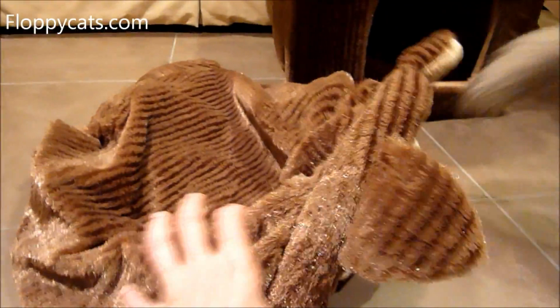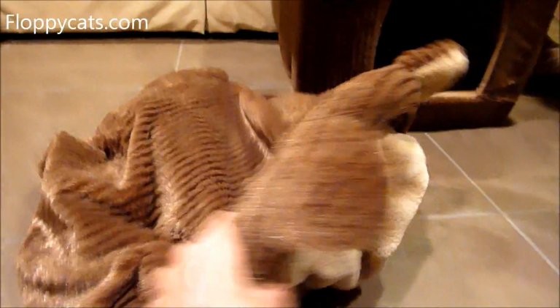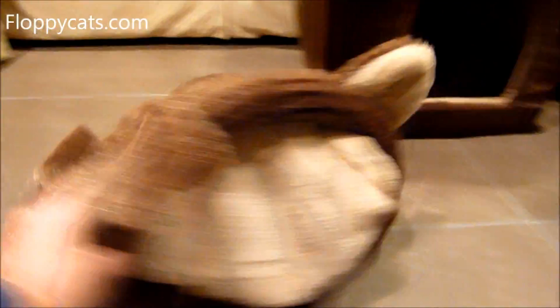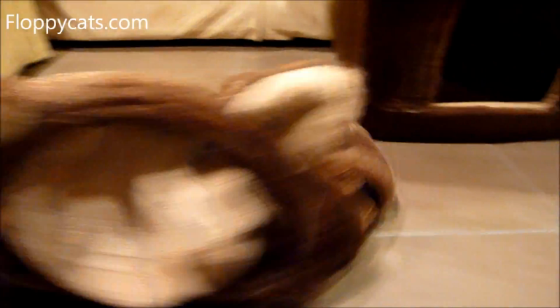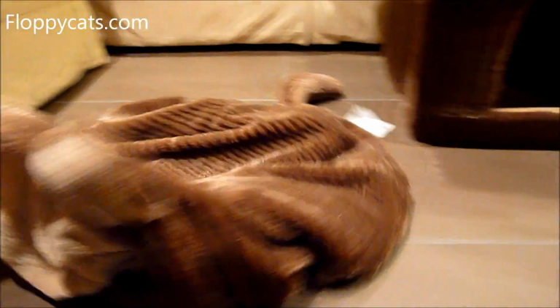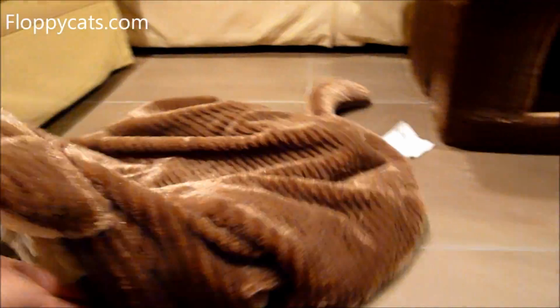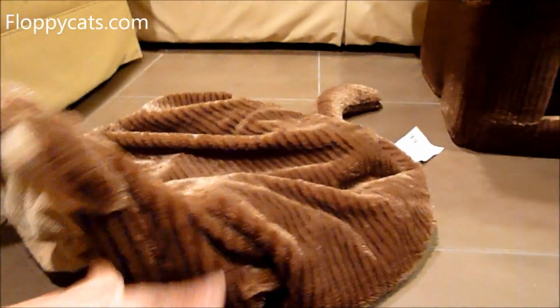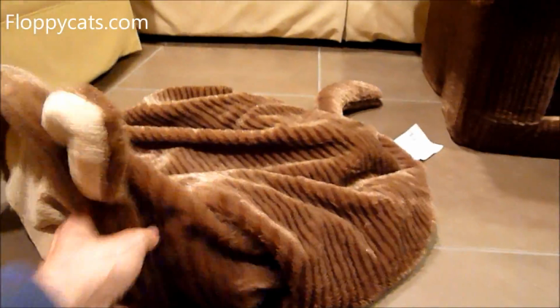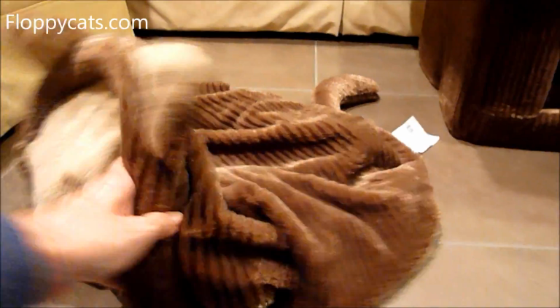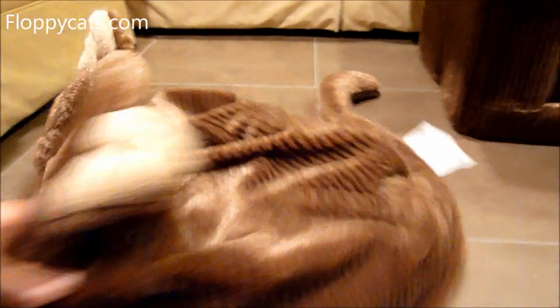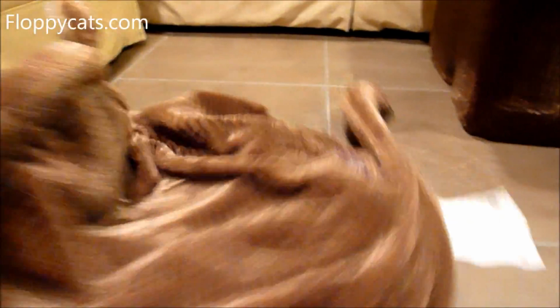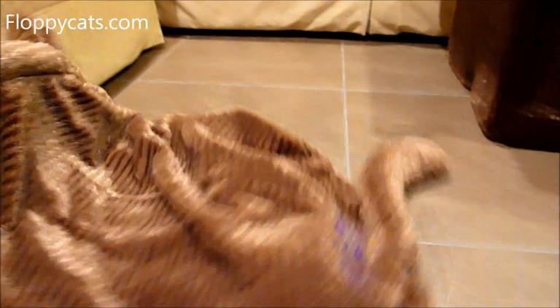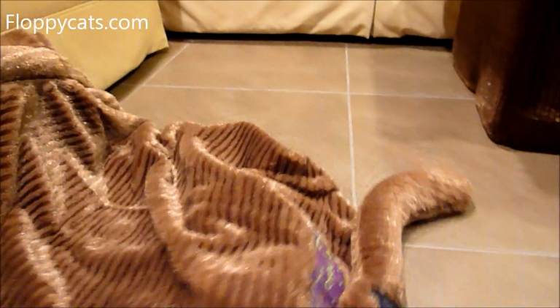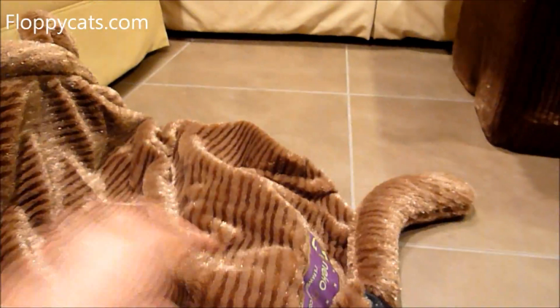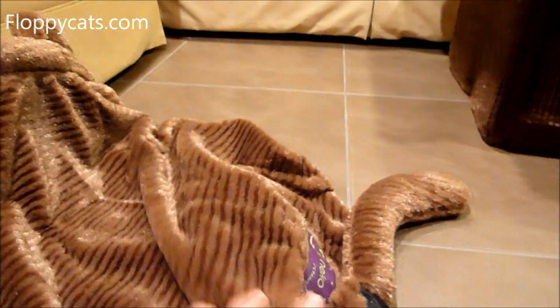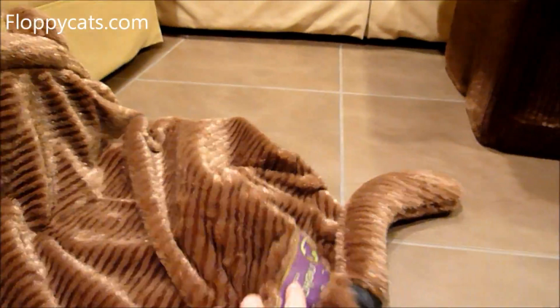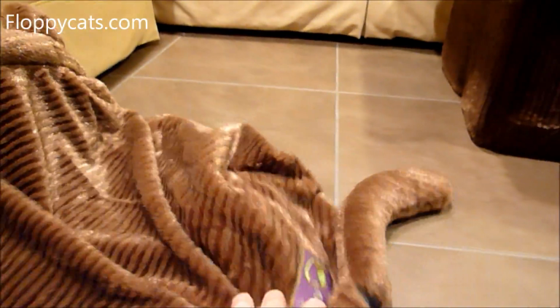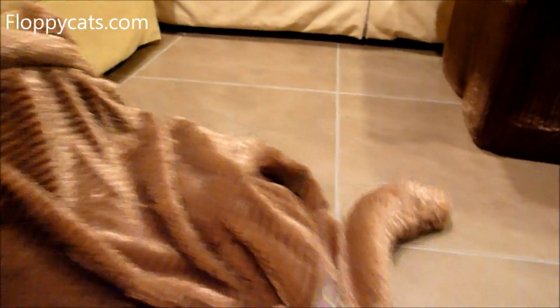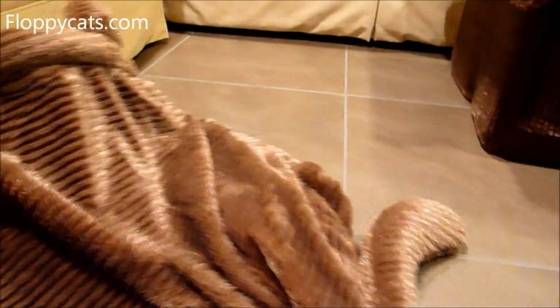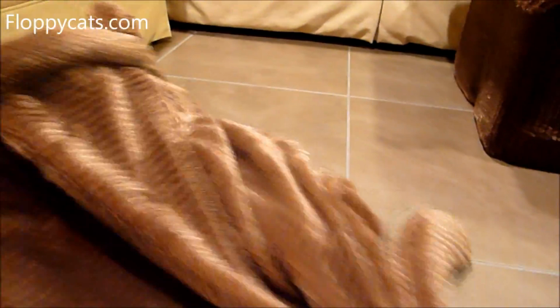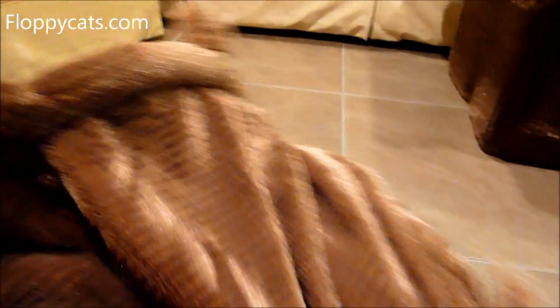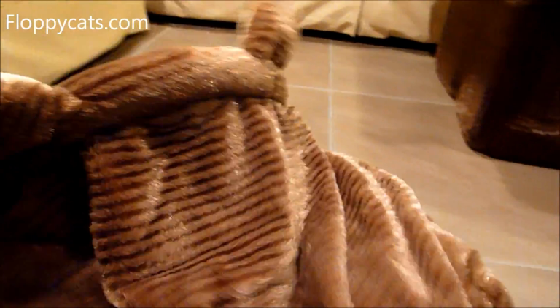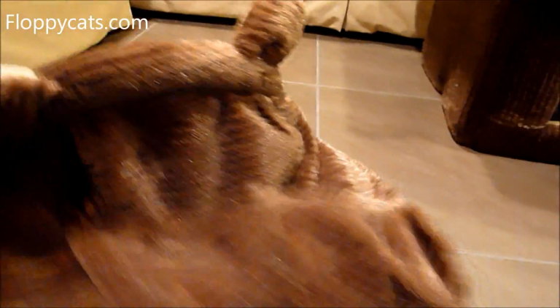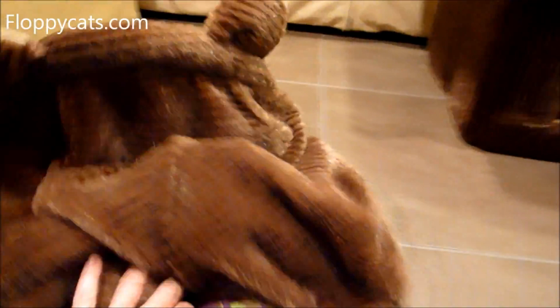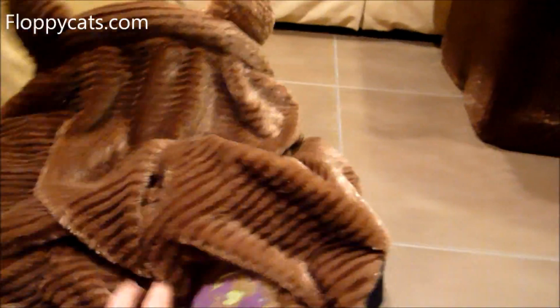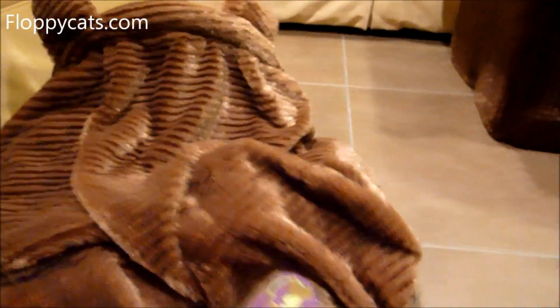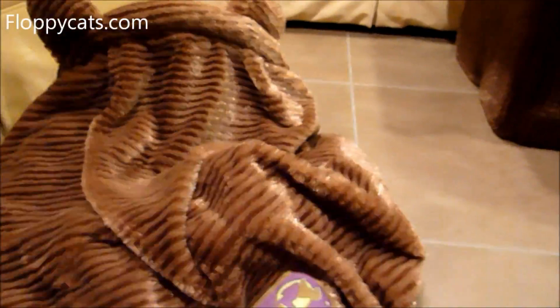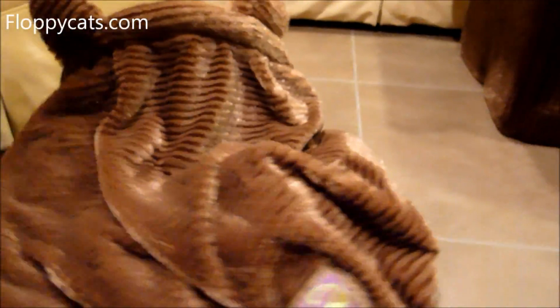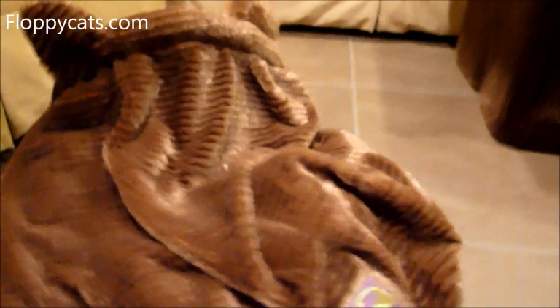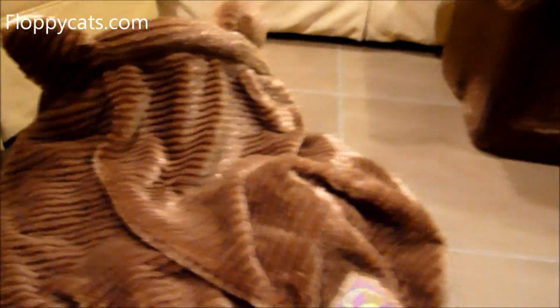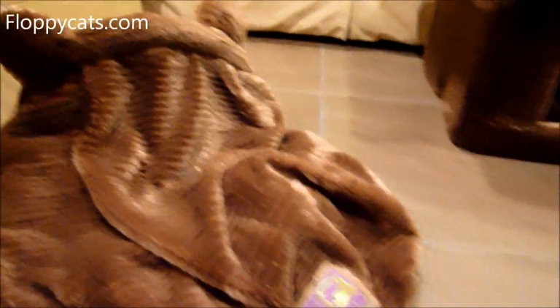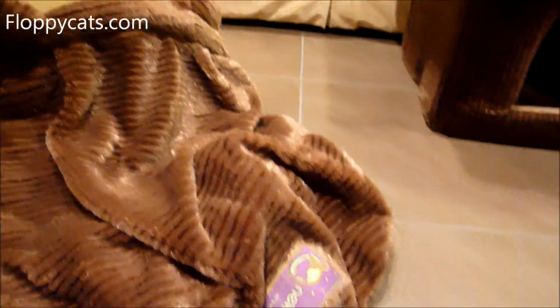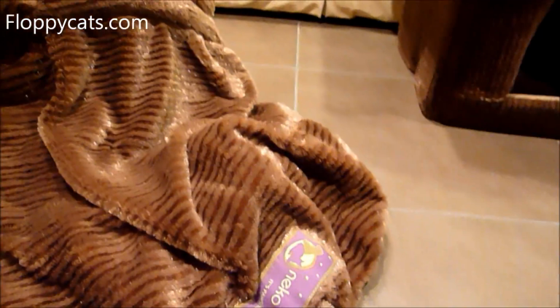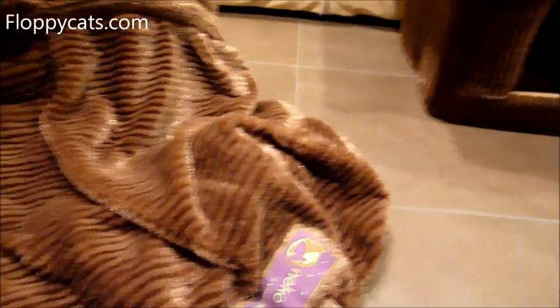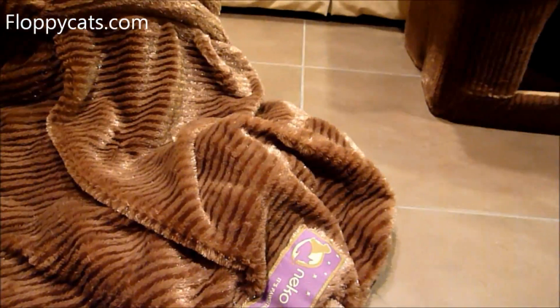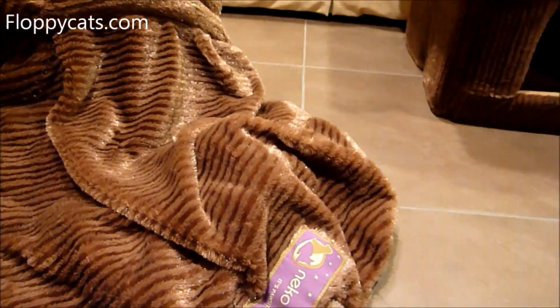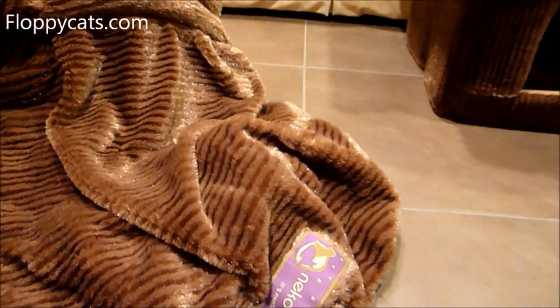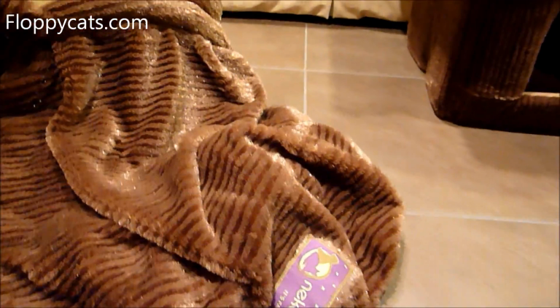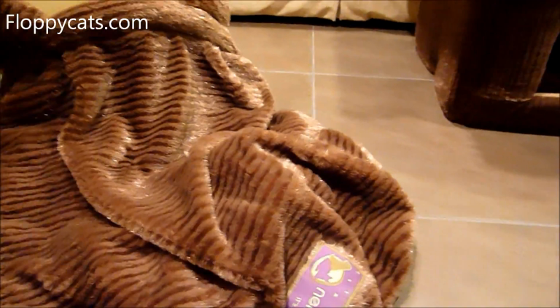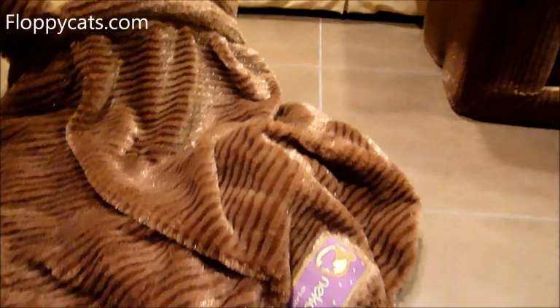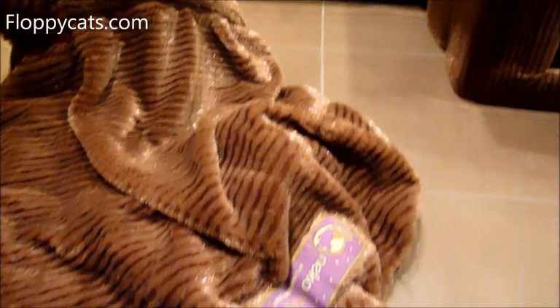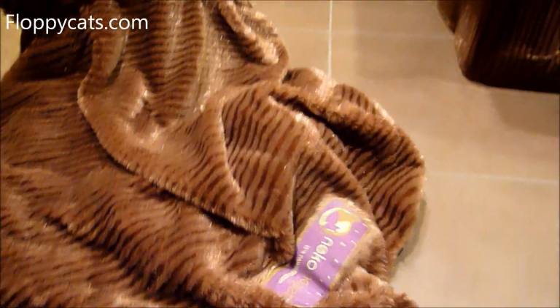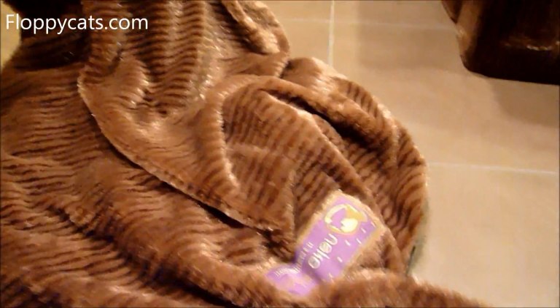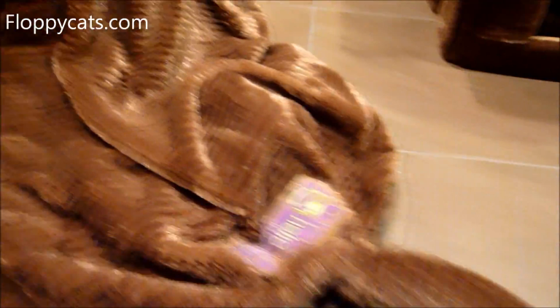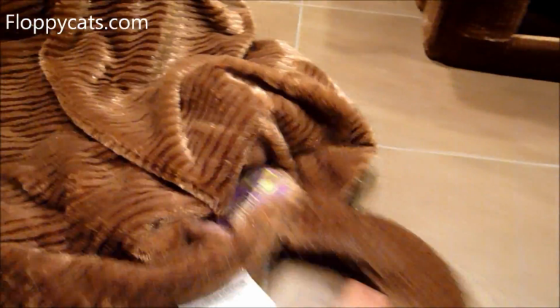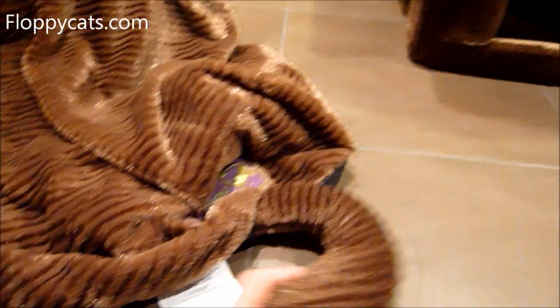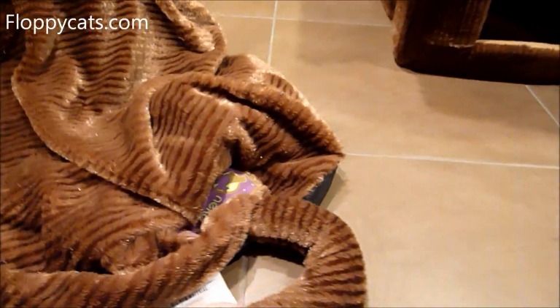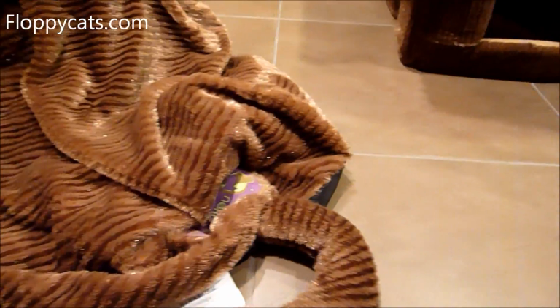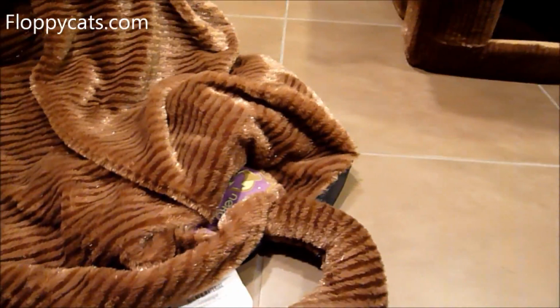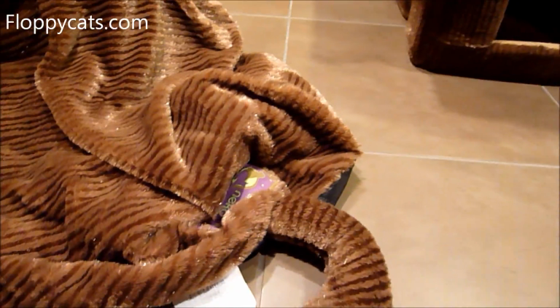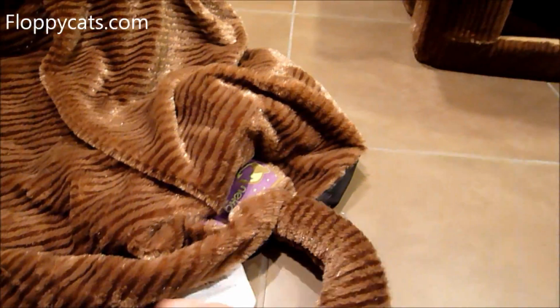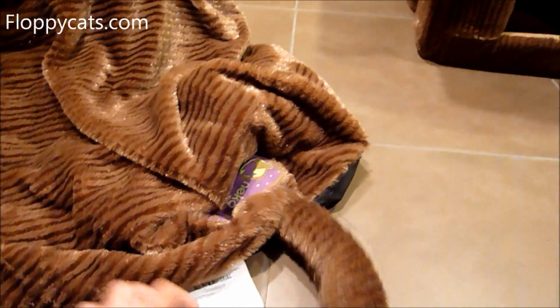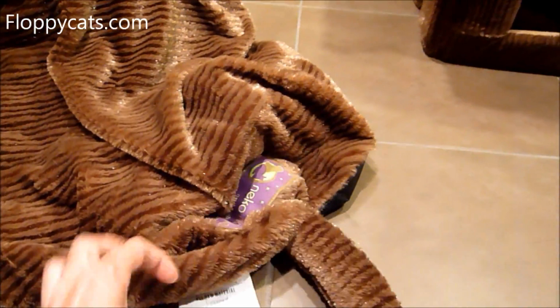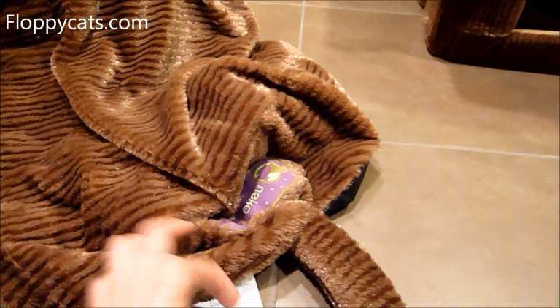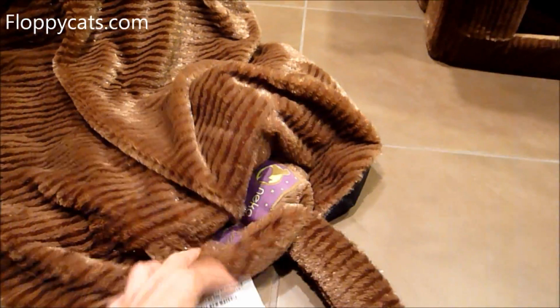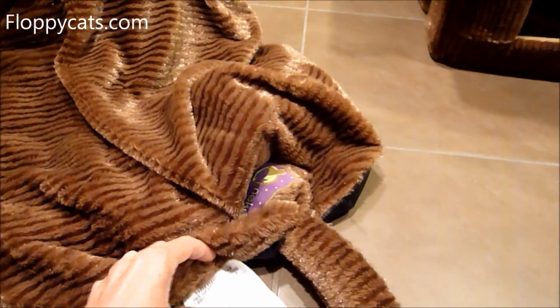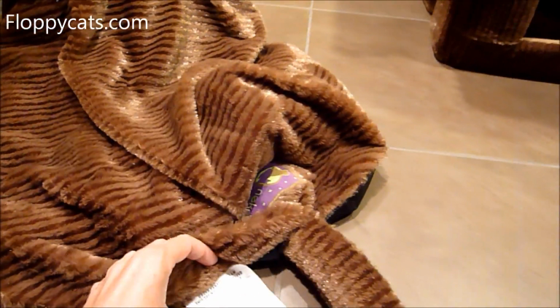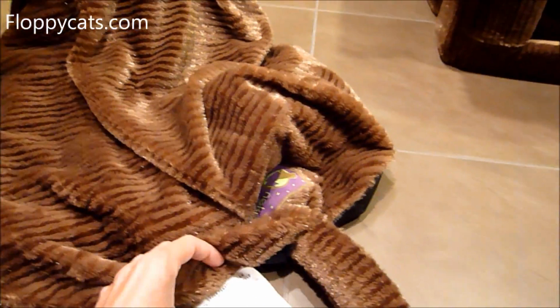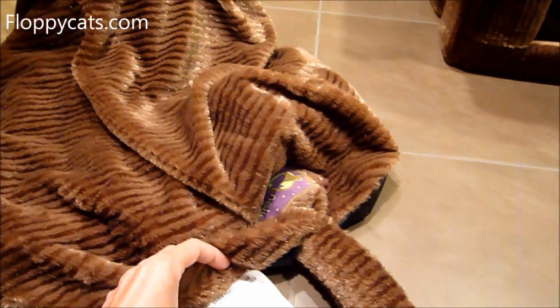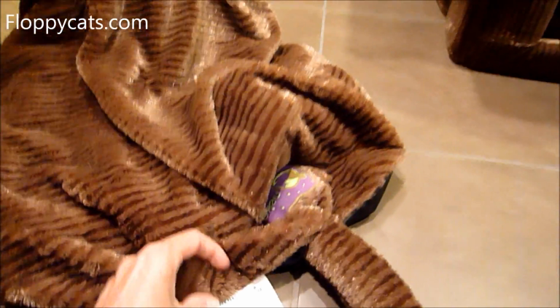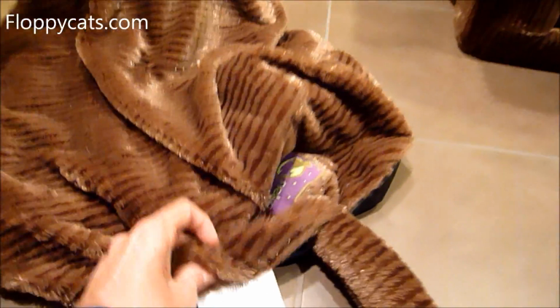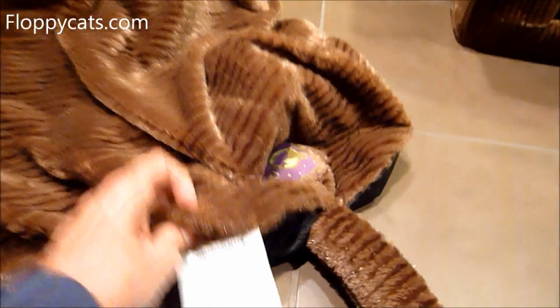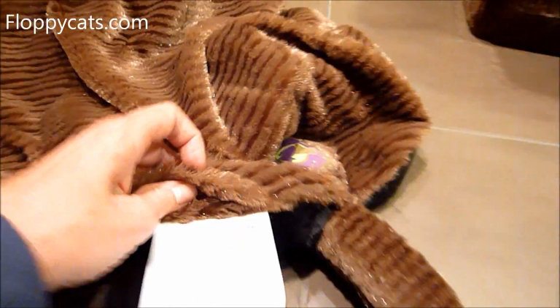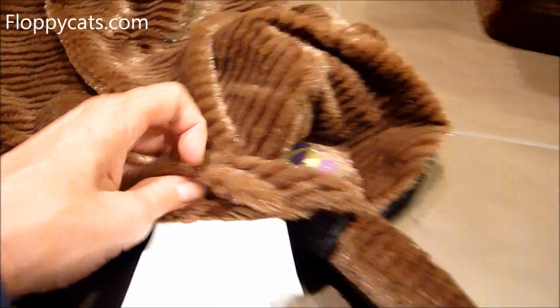And I think that's it for the Neko Nappers Sleeping Bag. It's awfully cute.